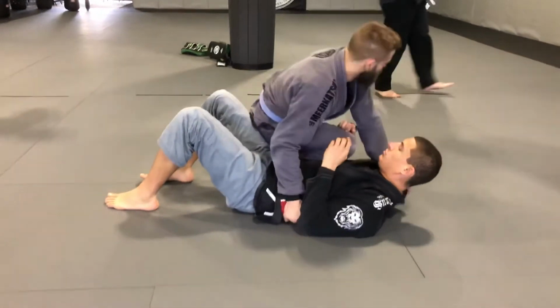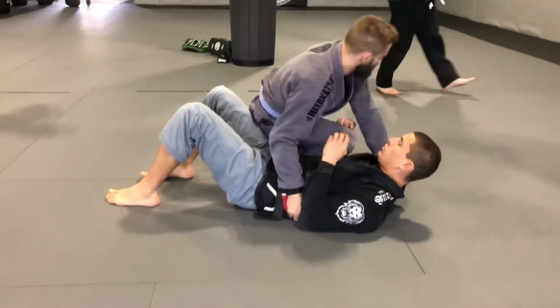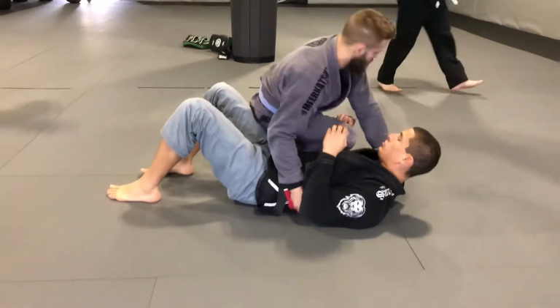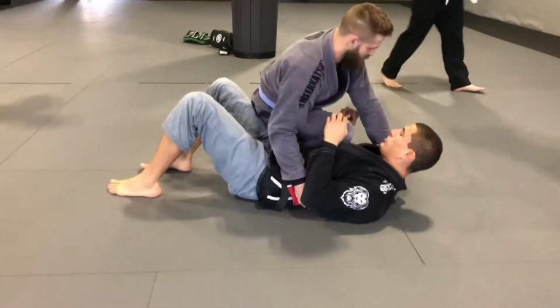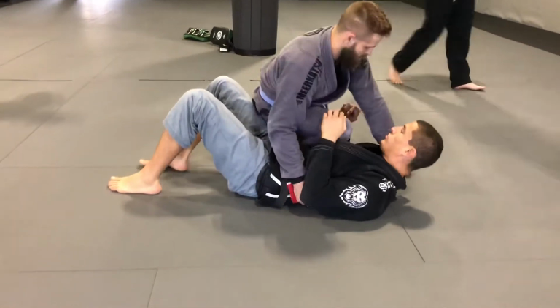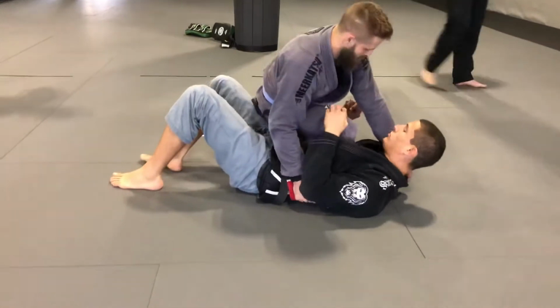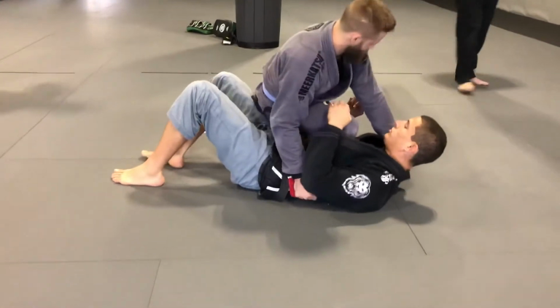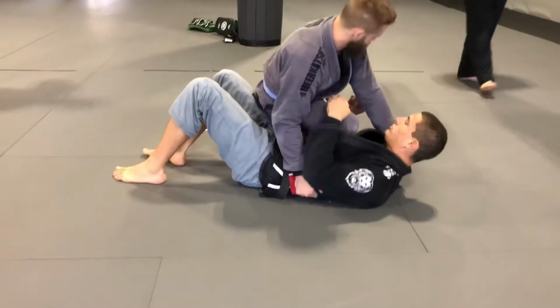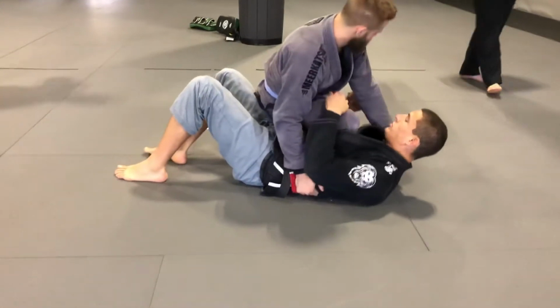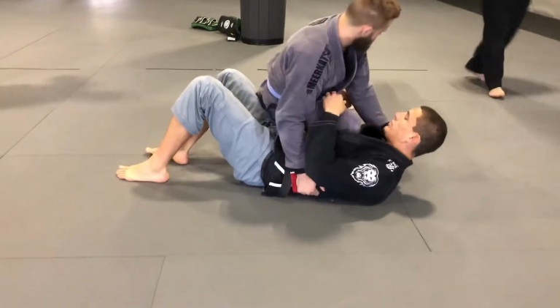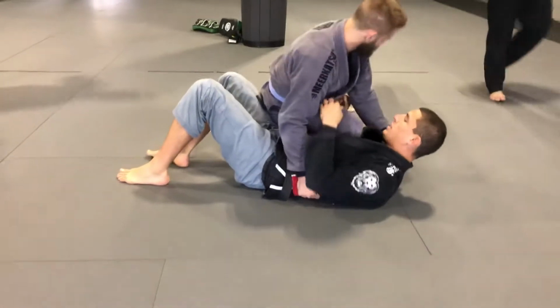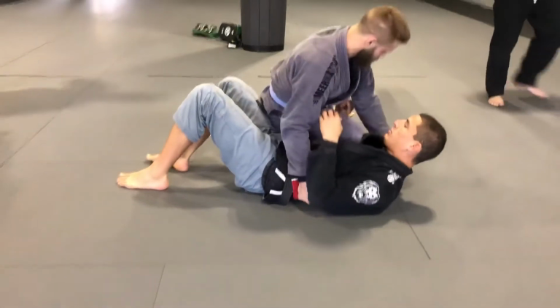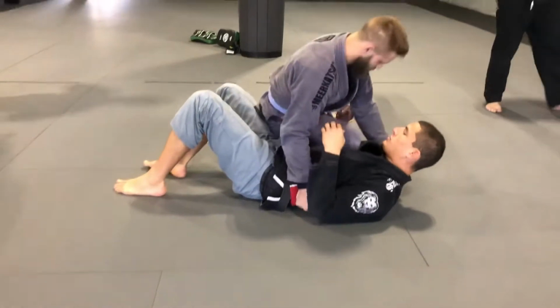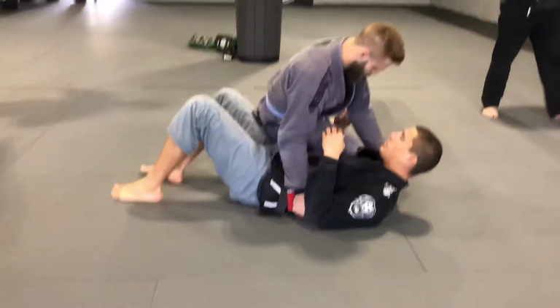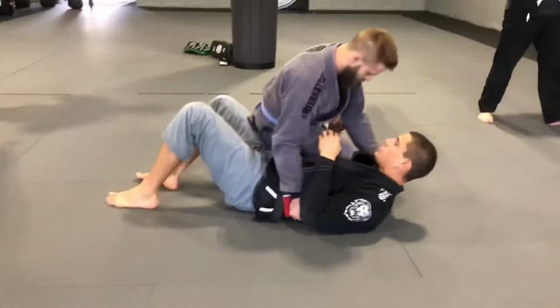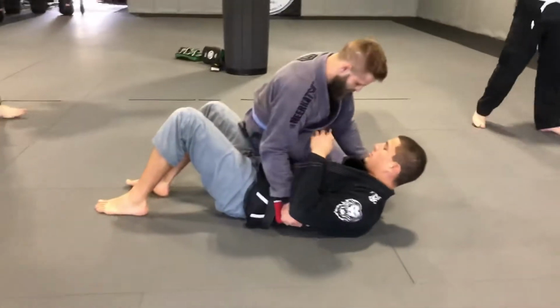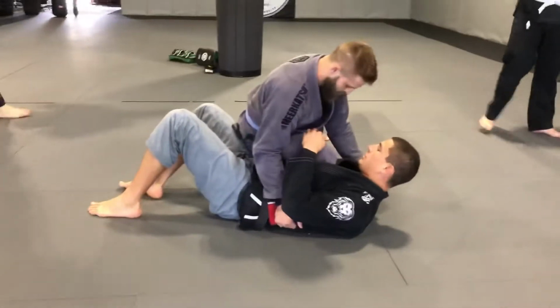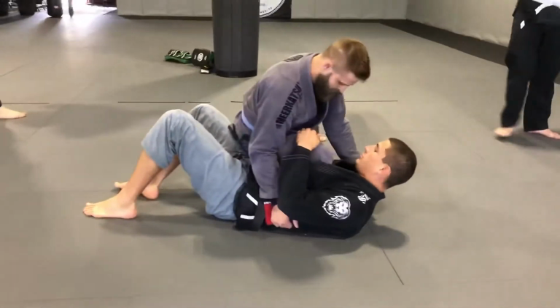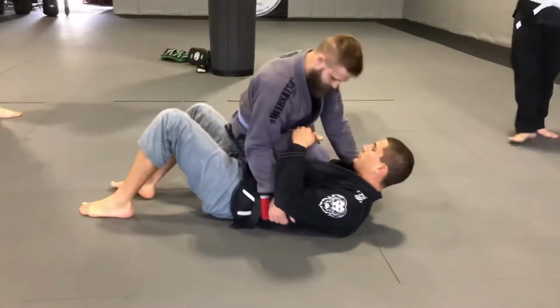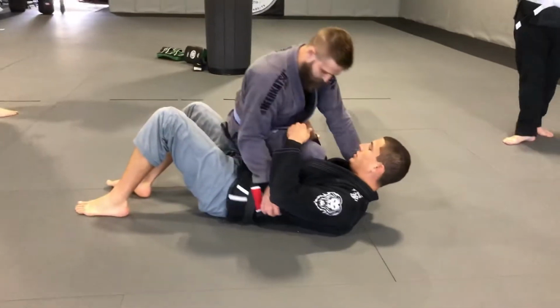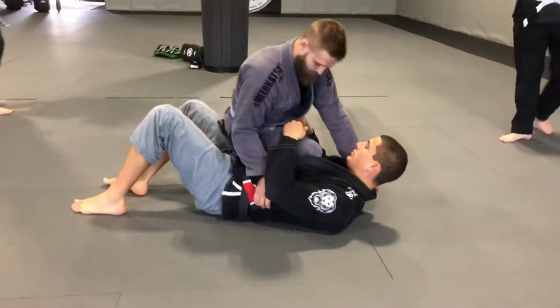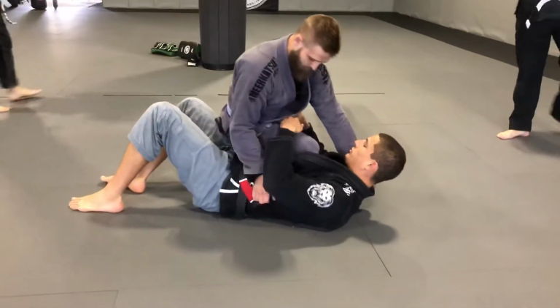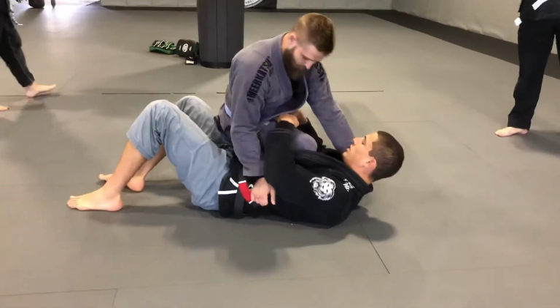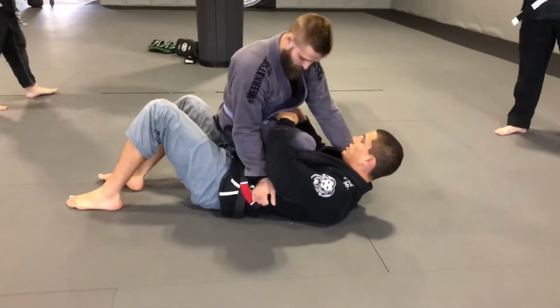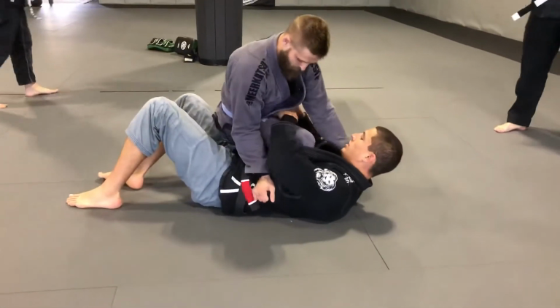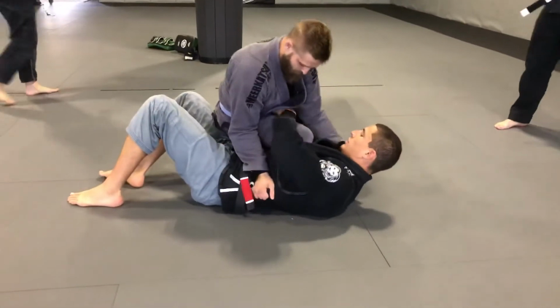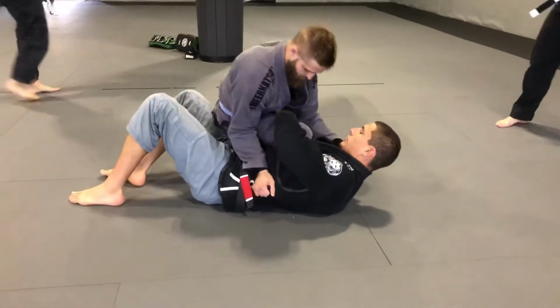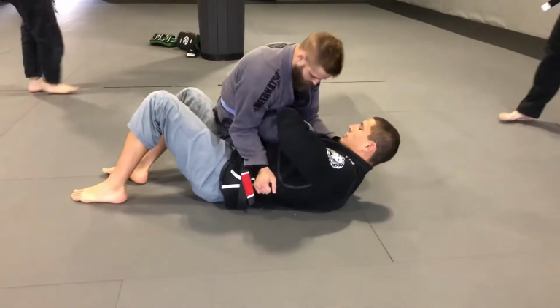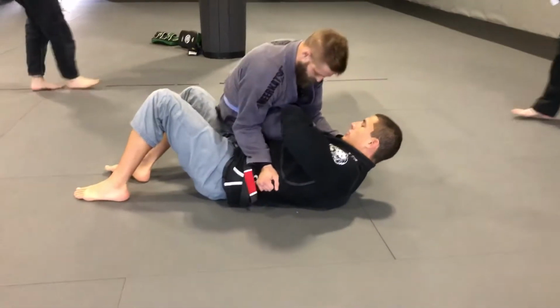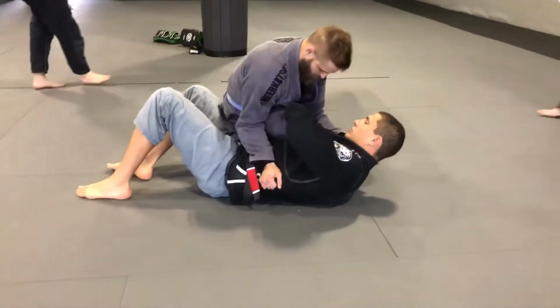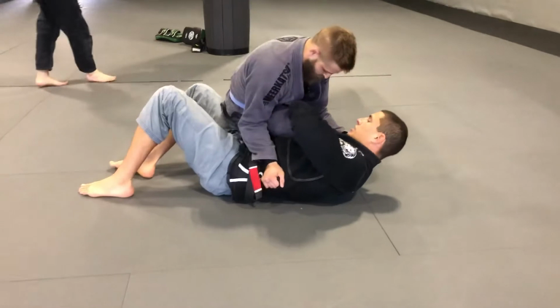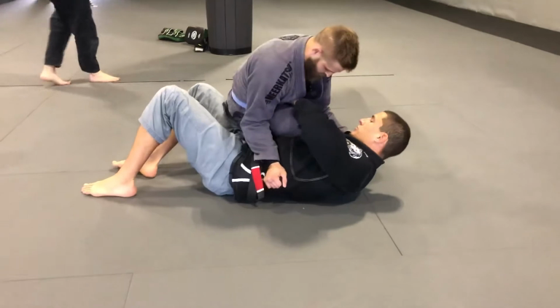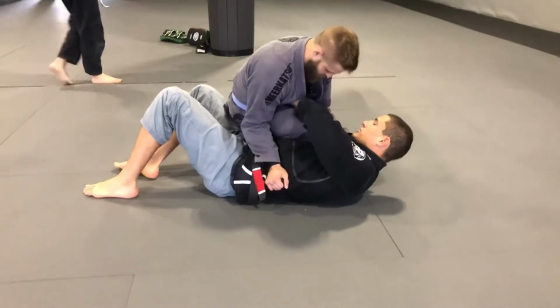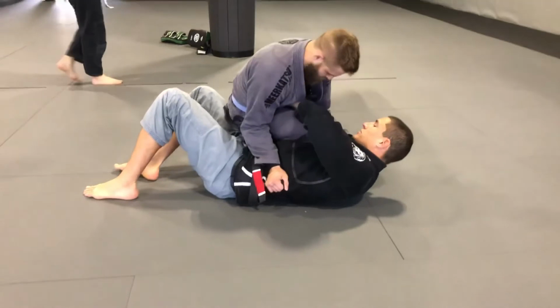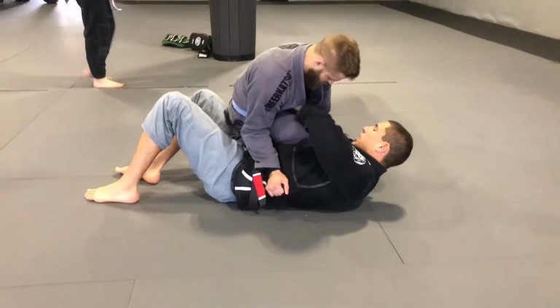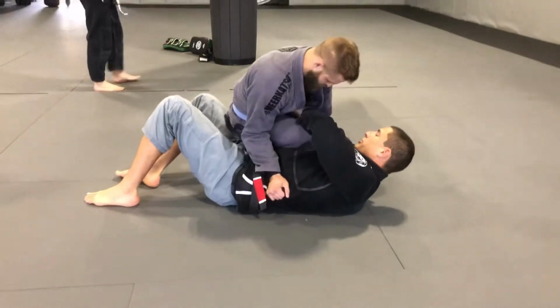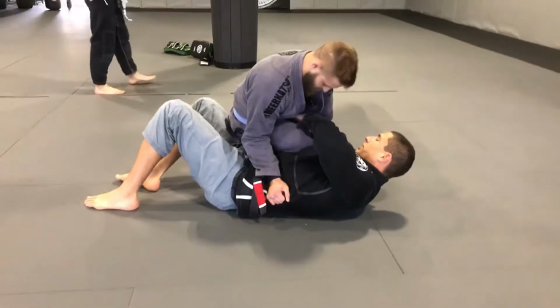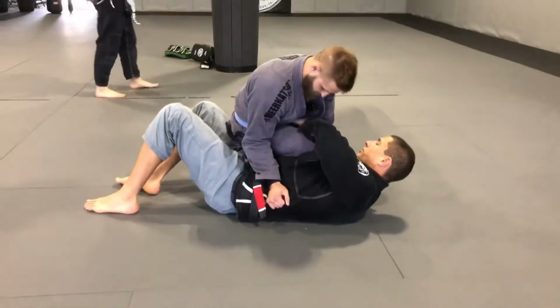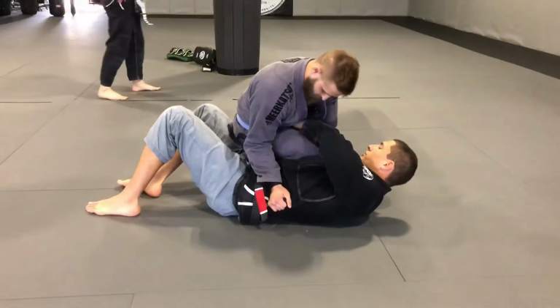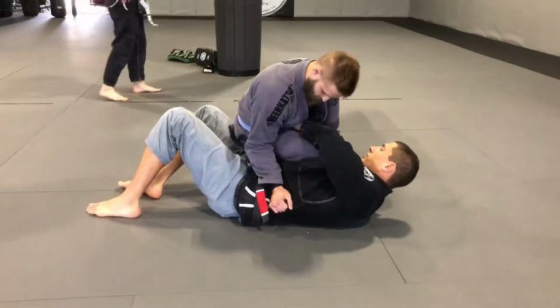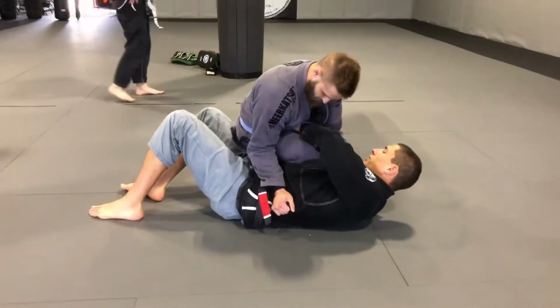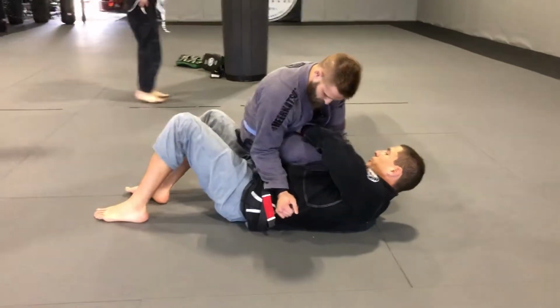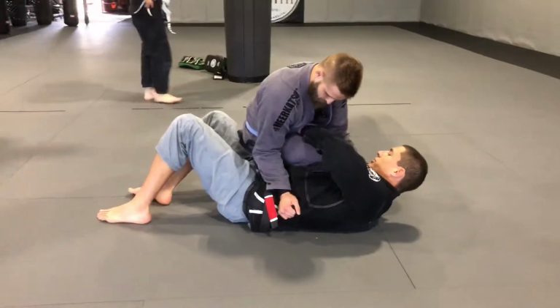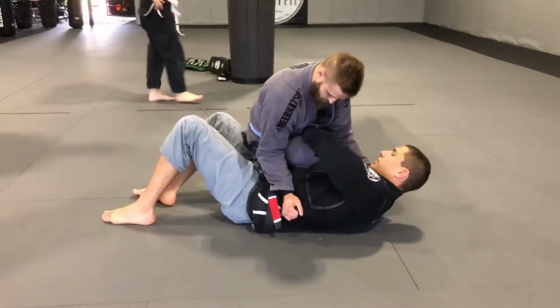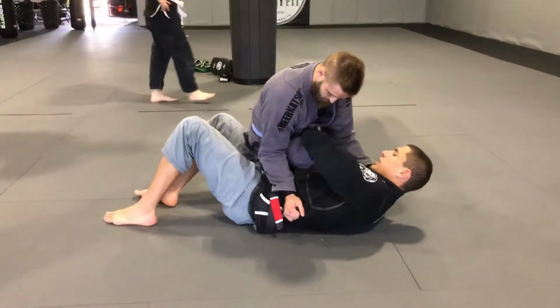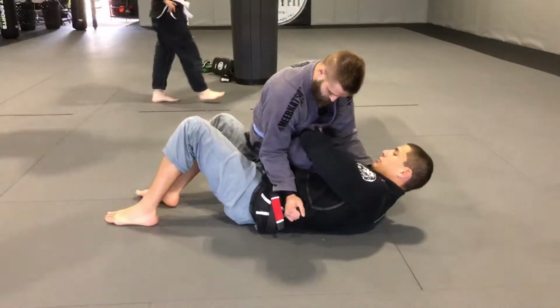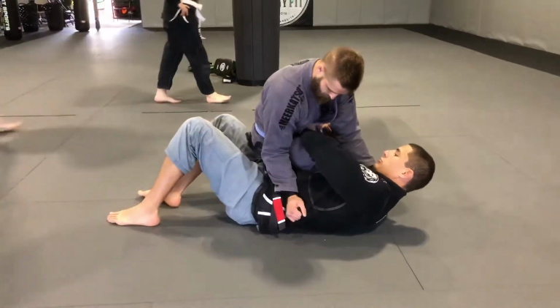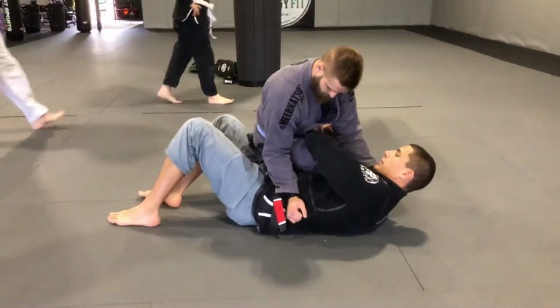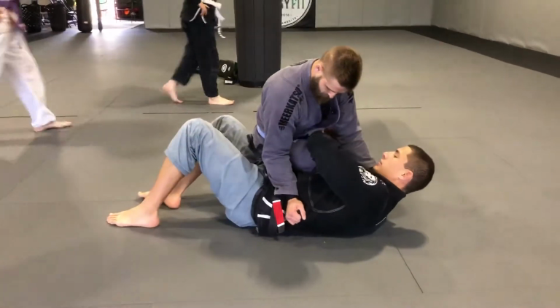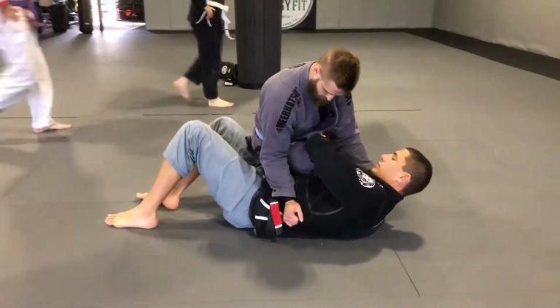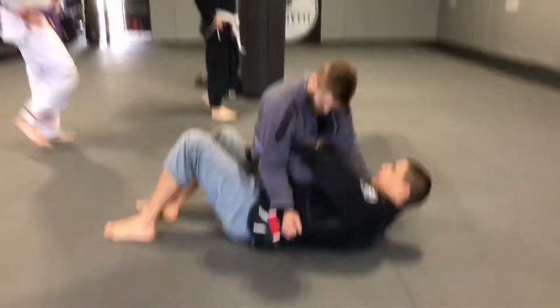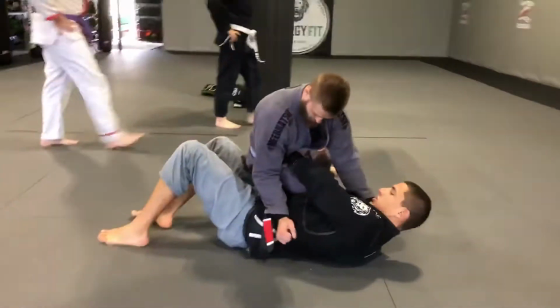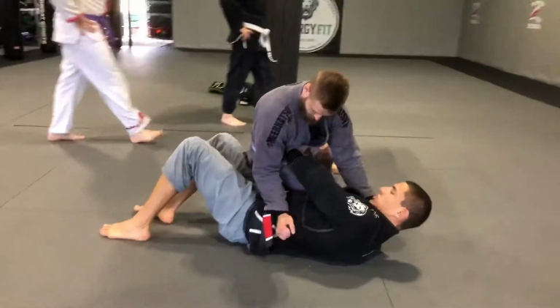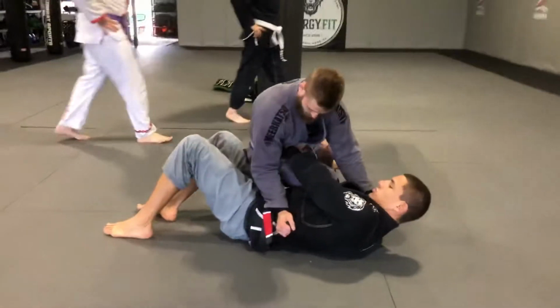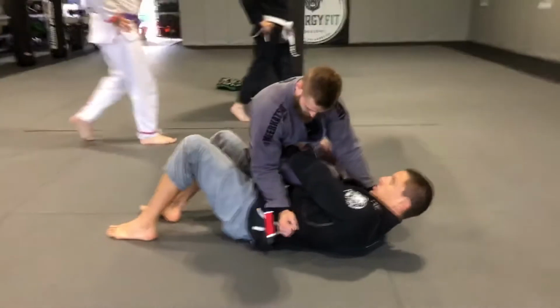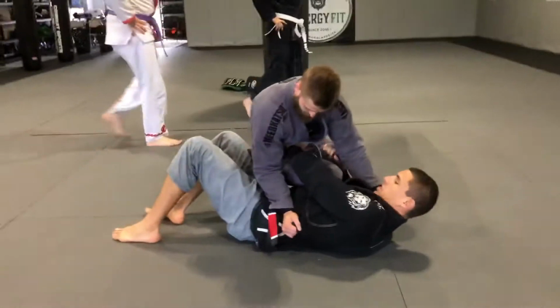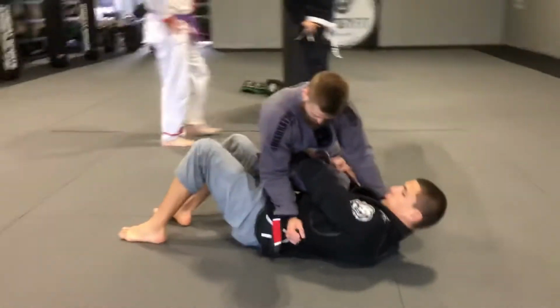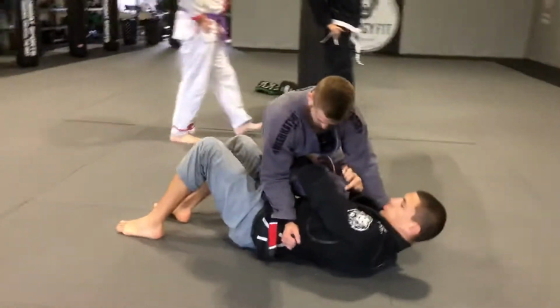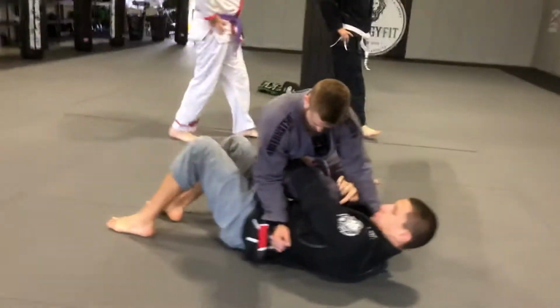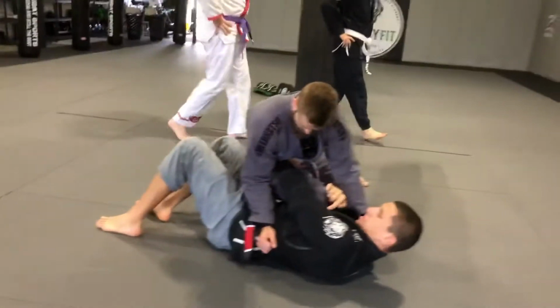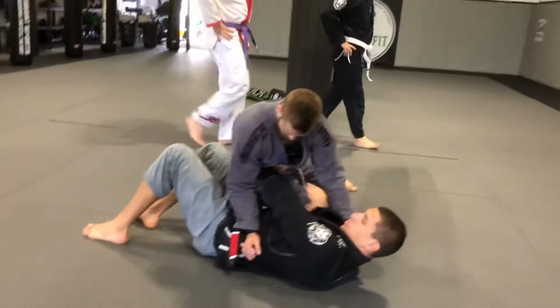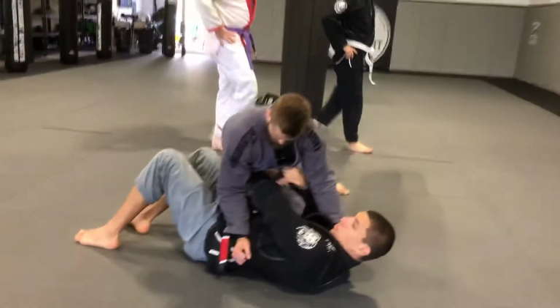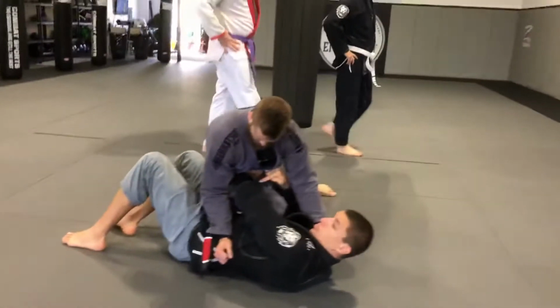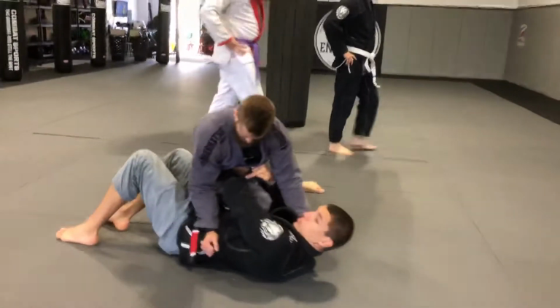Boom. So as soon as he's here, I'm going to start jamming up his hips. So I'm going to reach with this top hand and I'm going to grab his belt, and I'm going to extend straight, no hold.